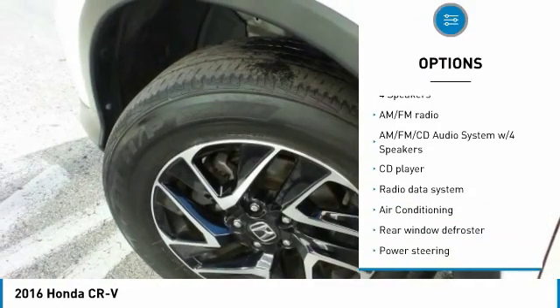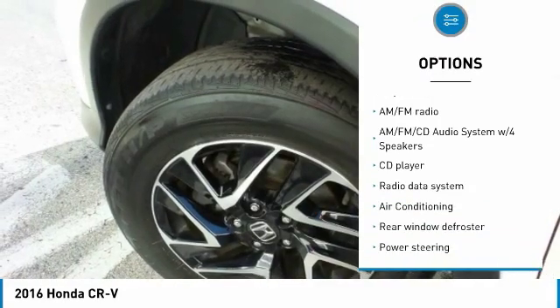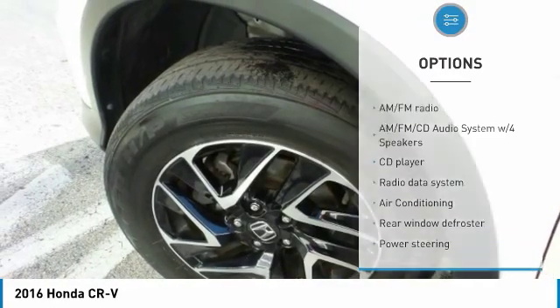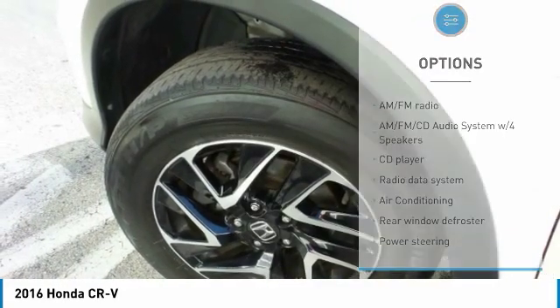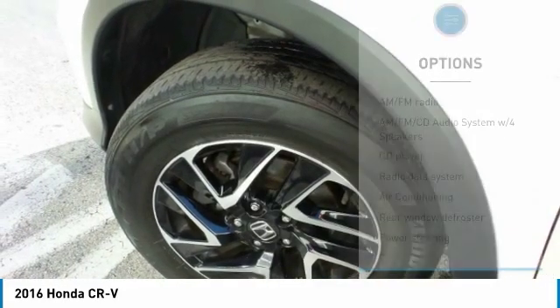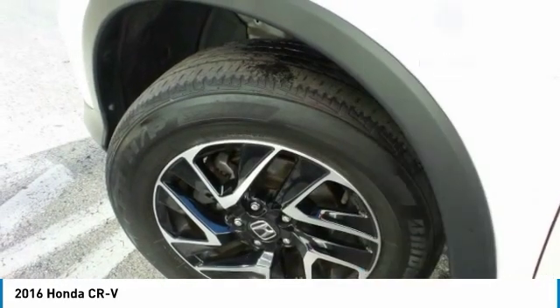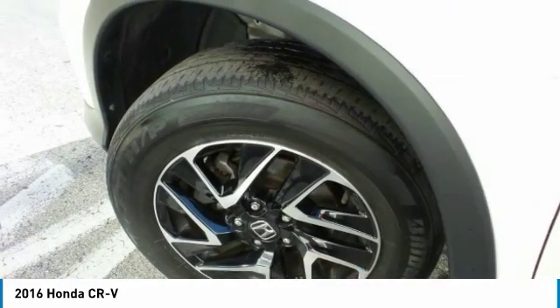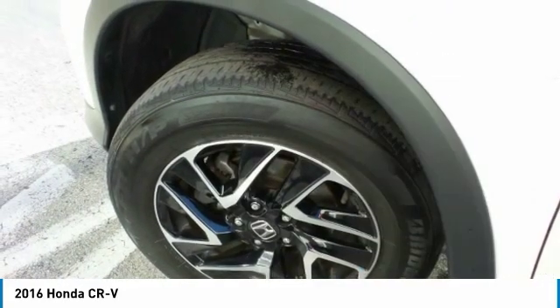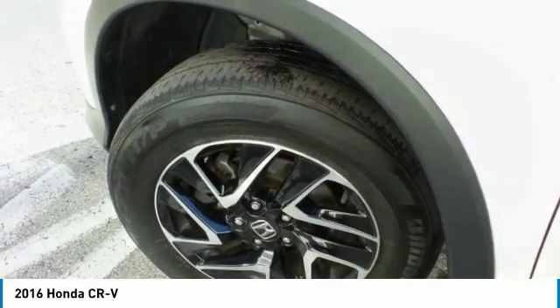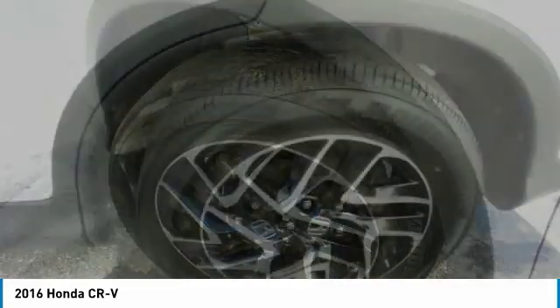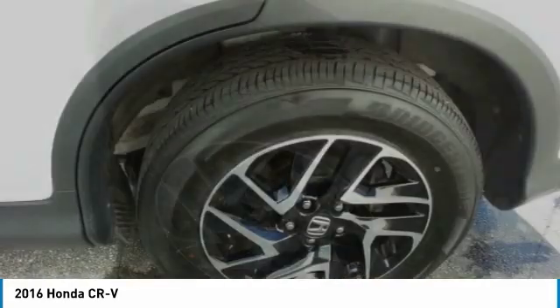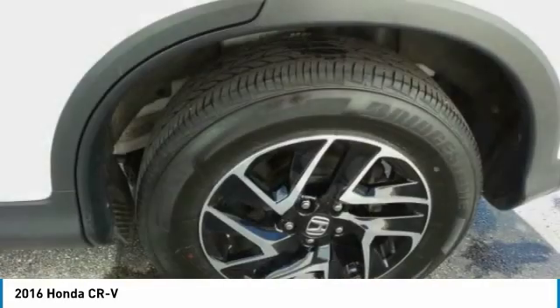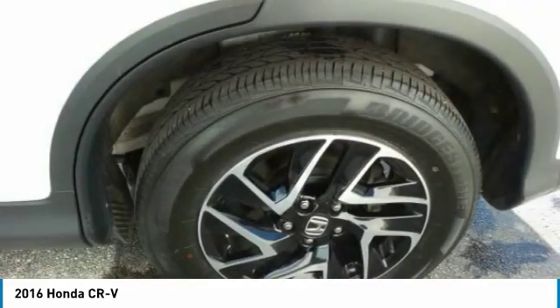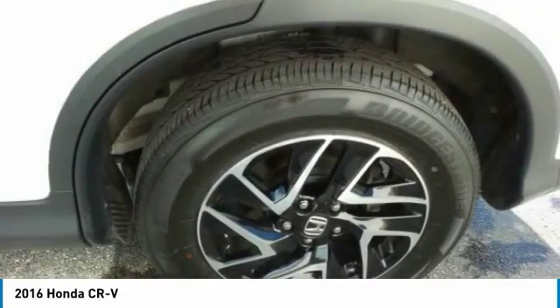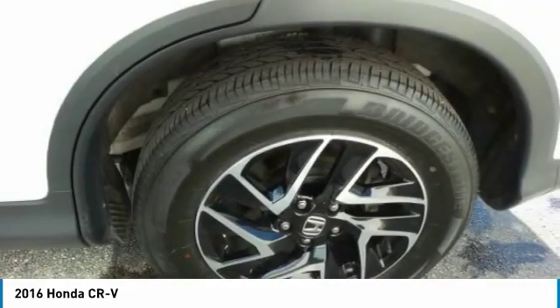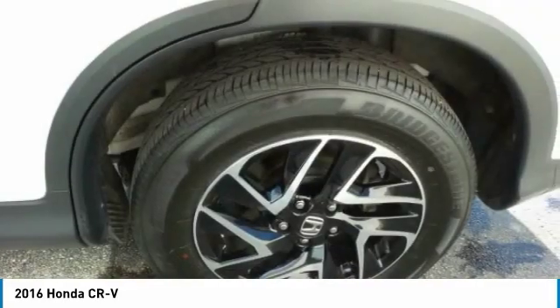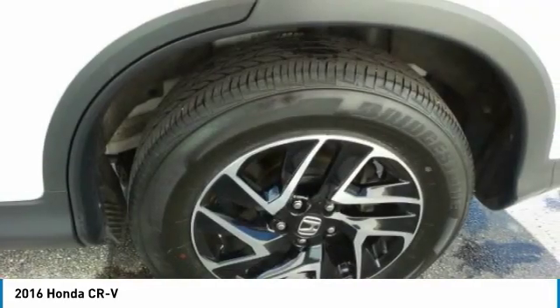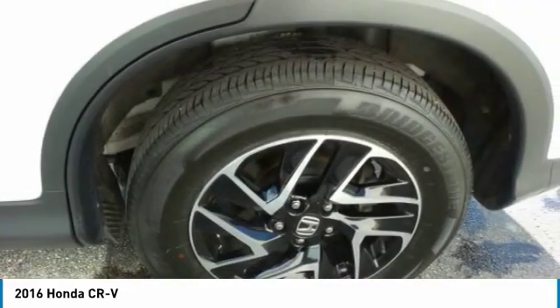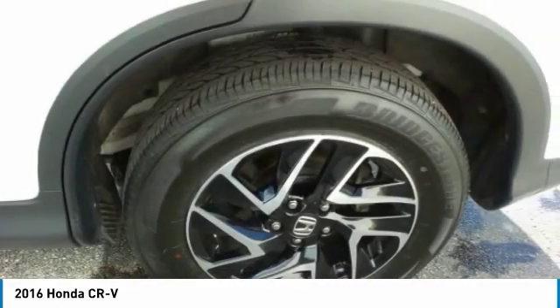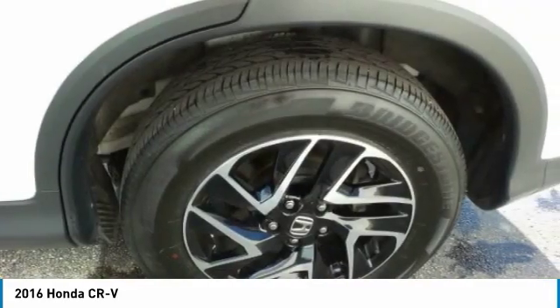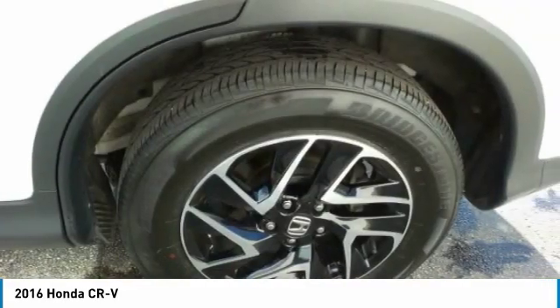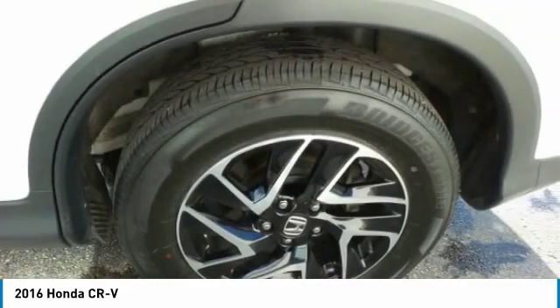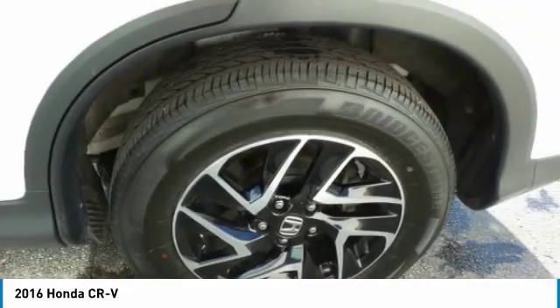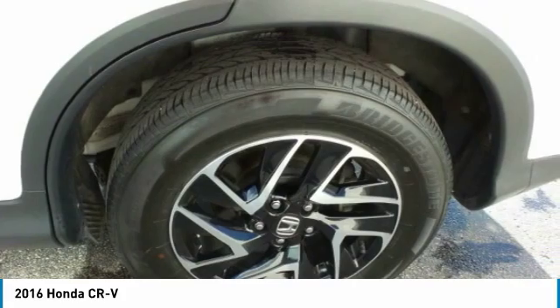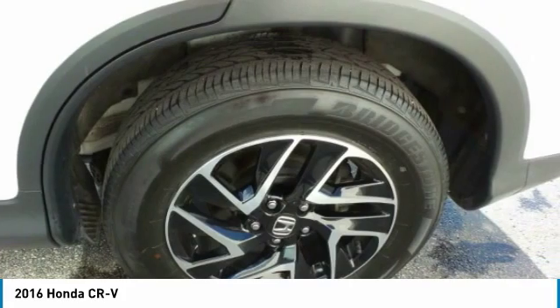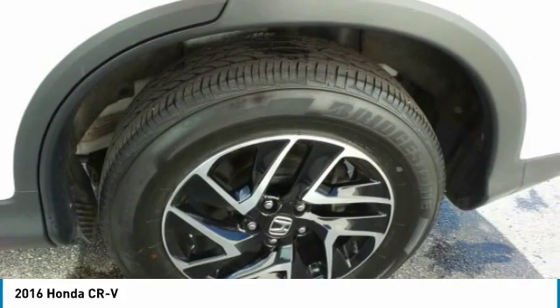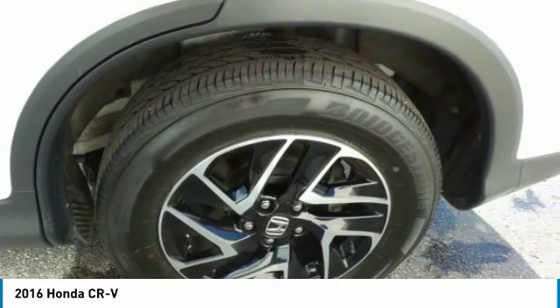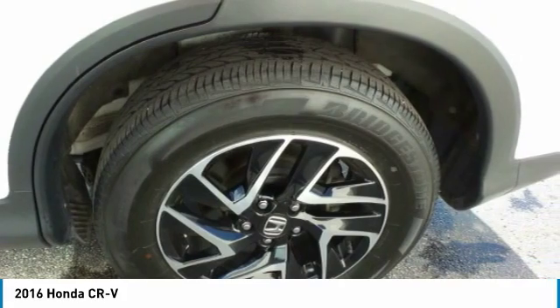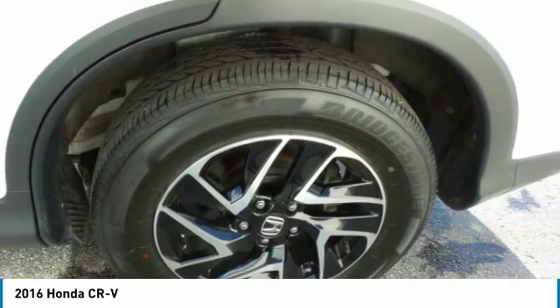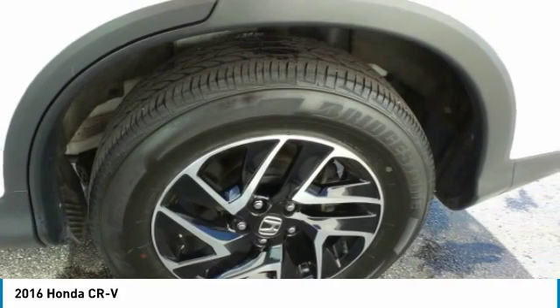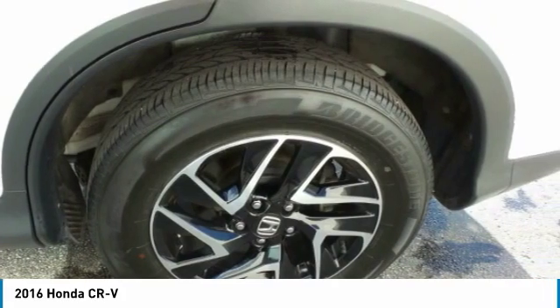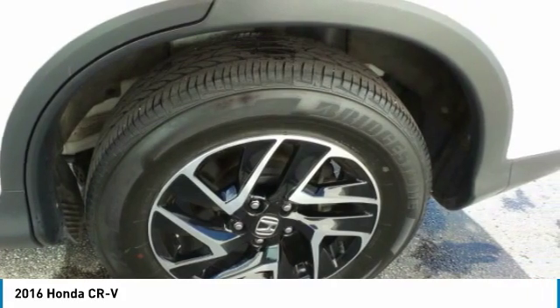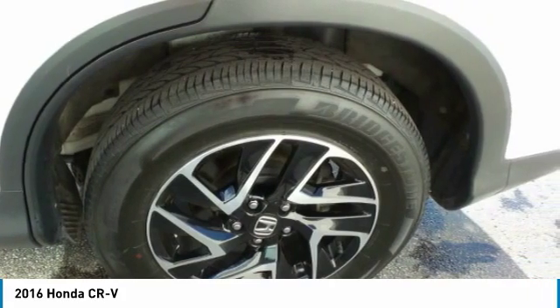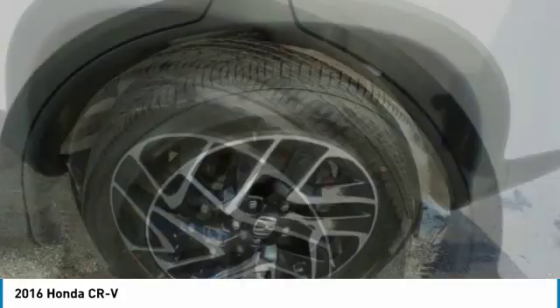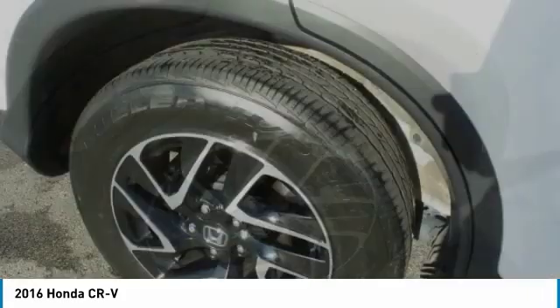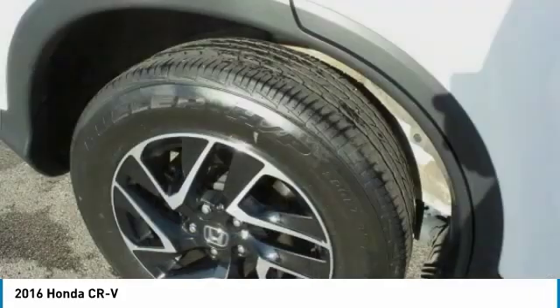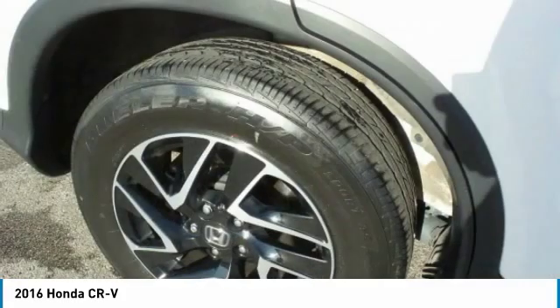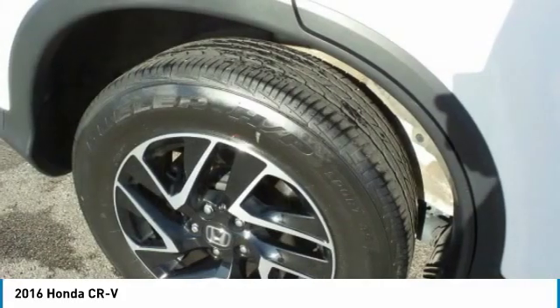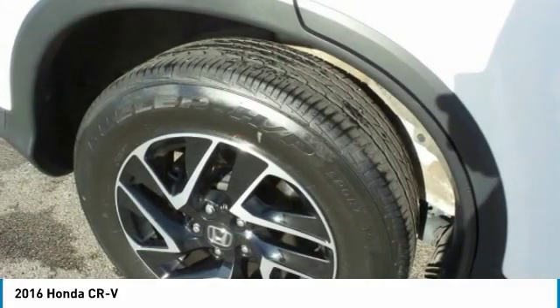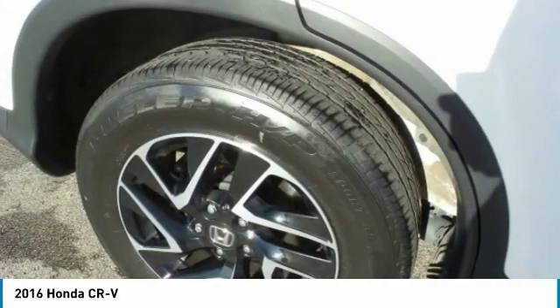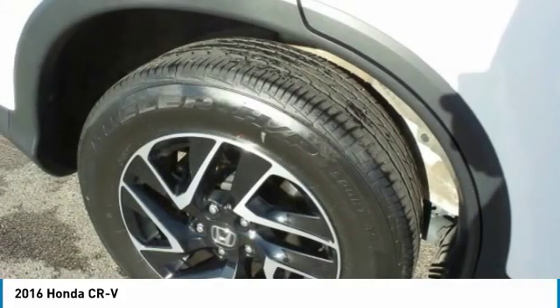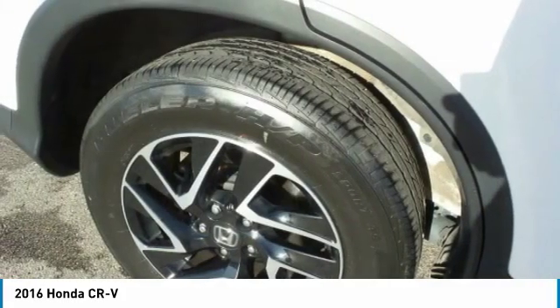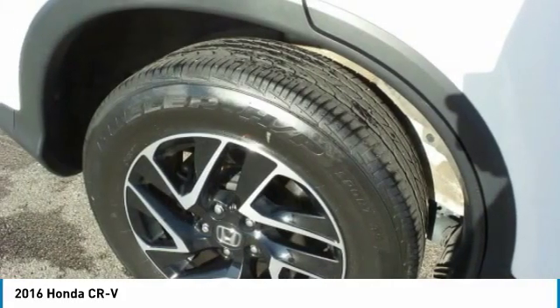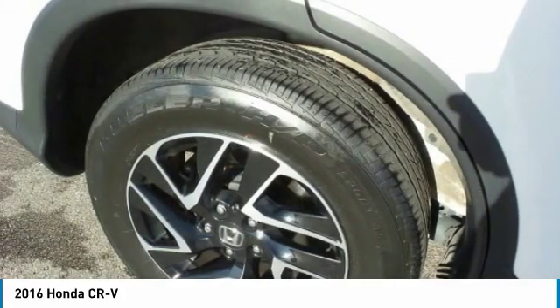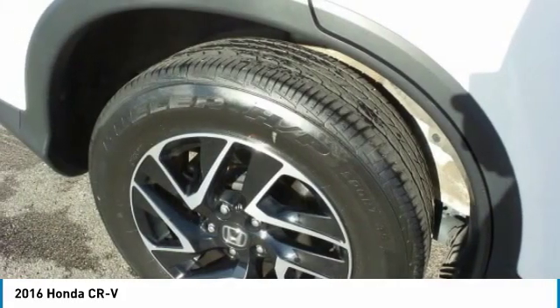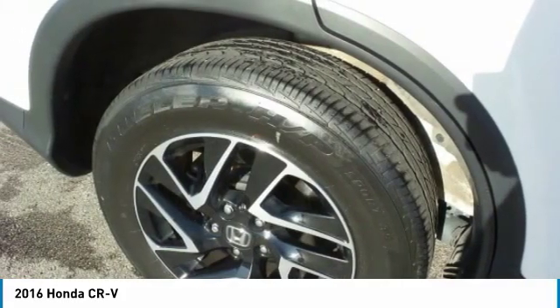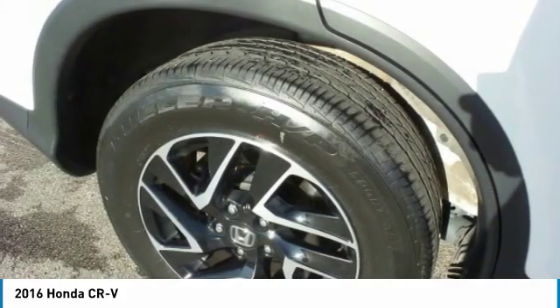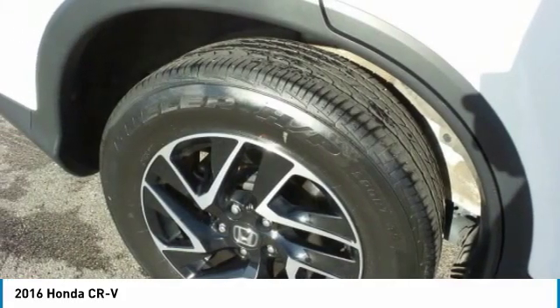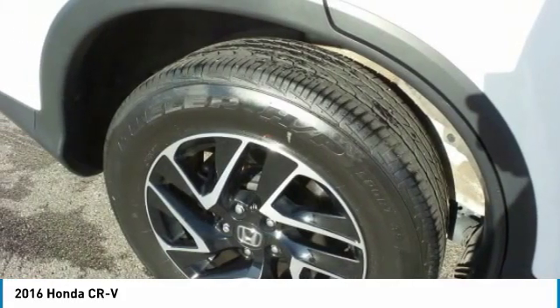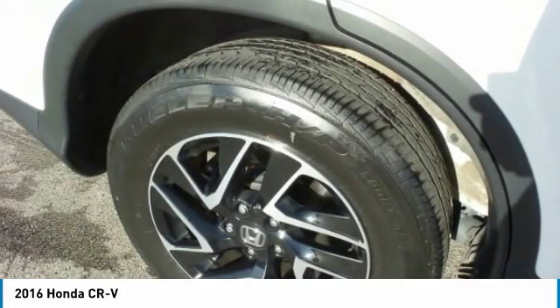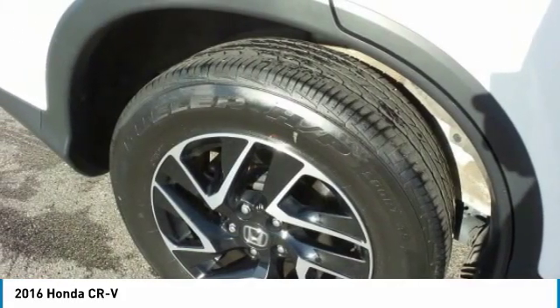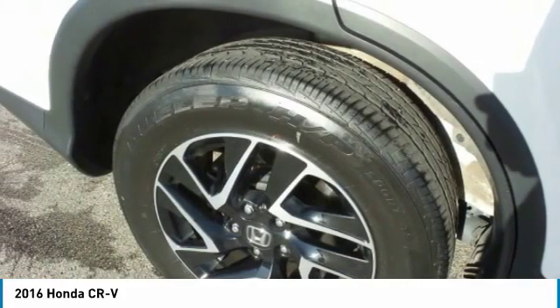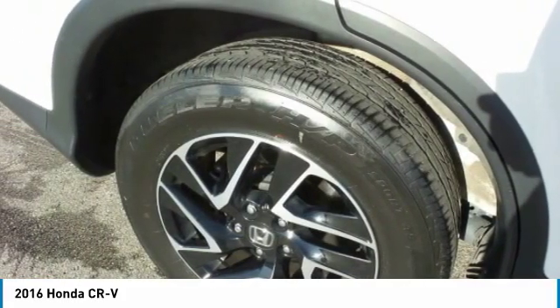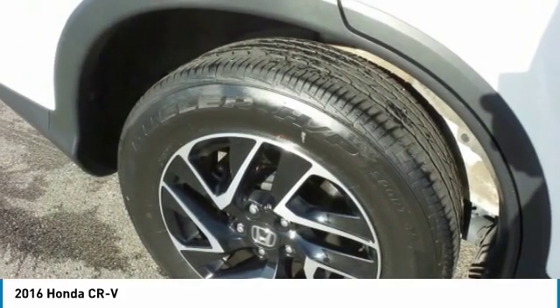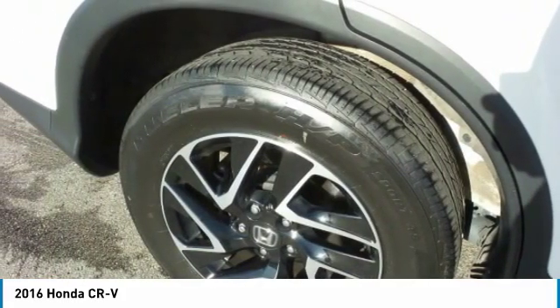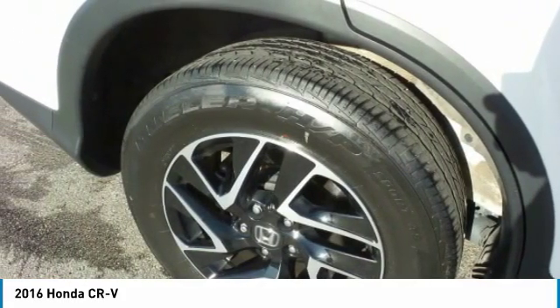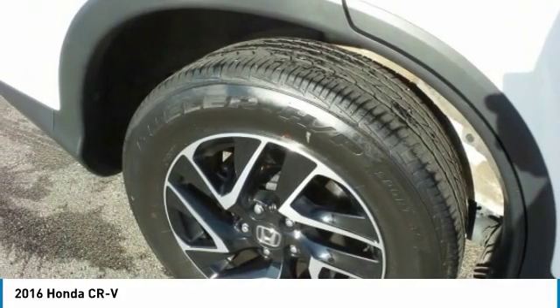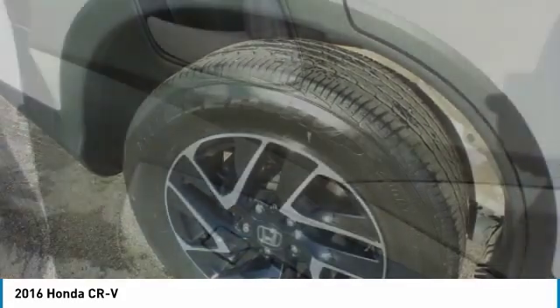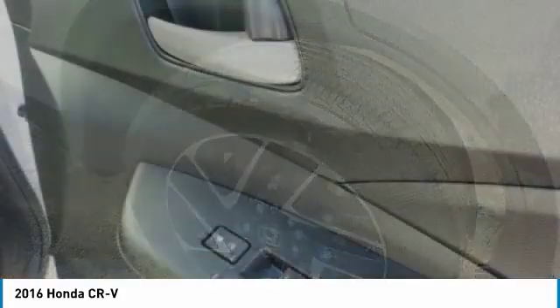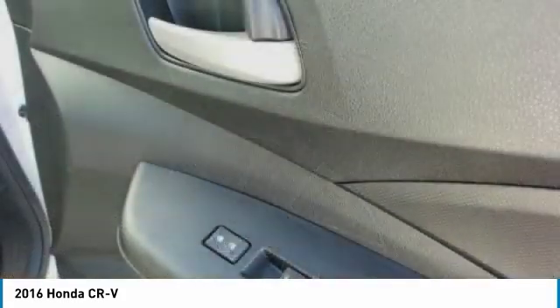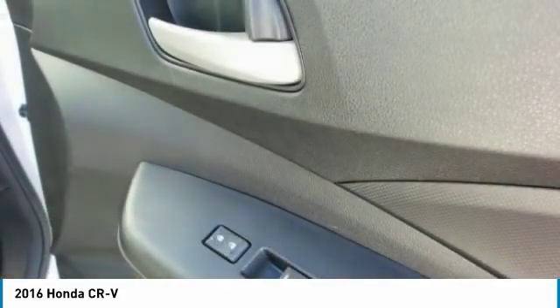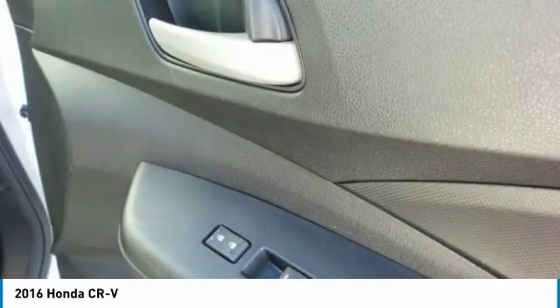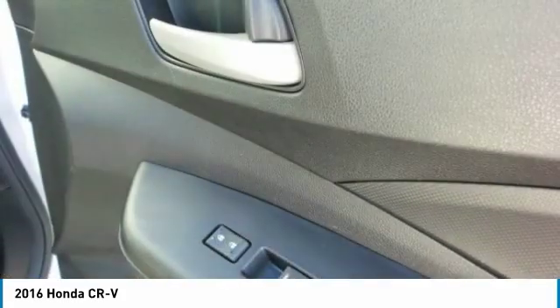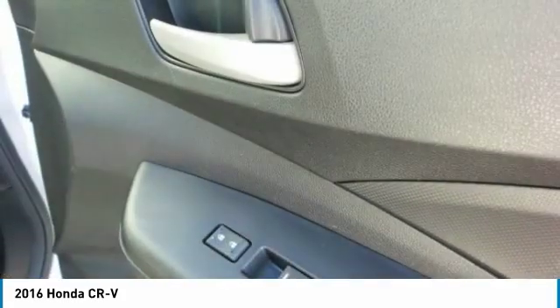Rear window defroster, security system, low tire pressure warning, and trip computer. Your new ride is just a phone call away.